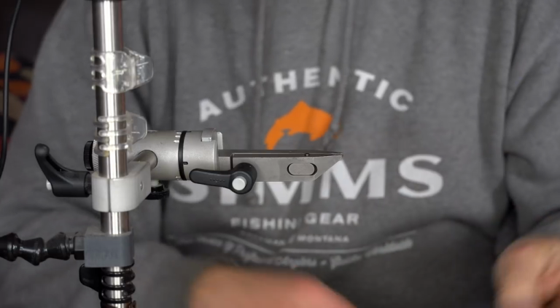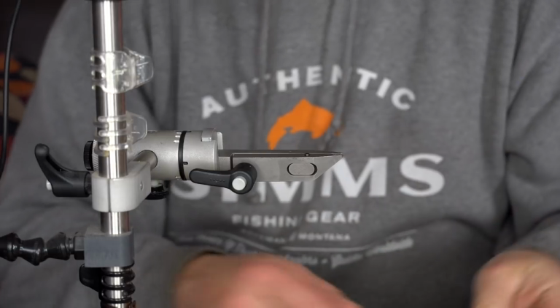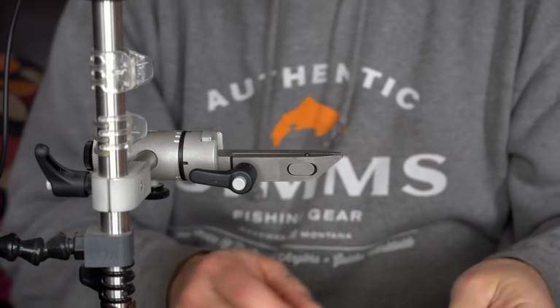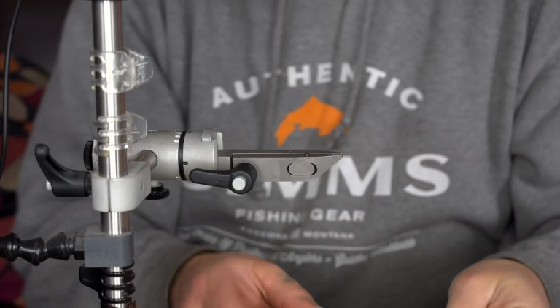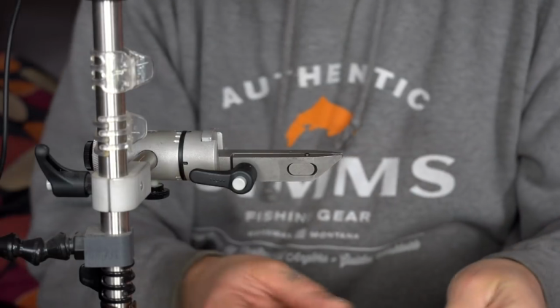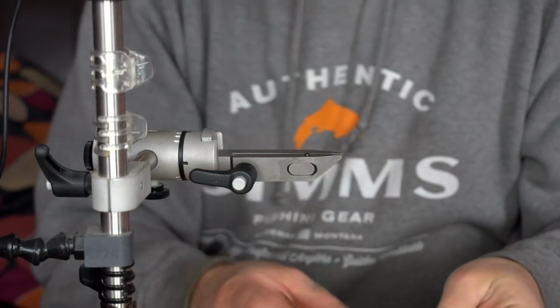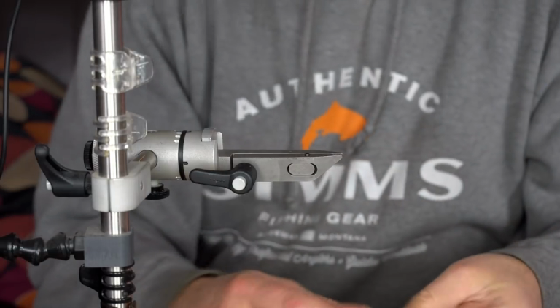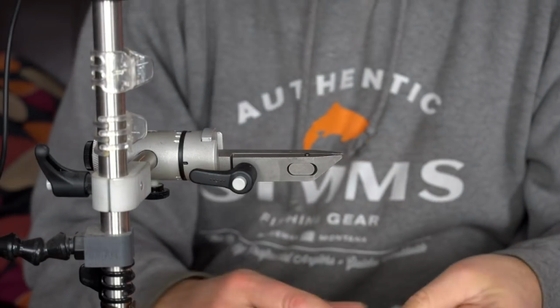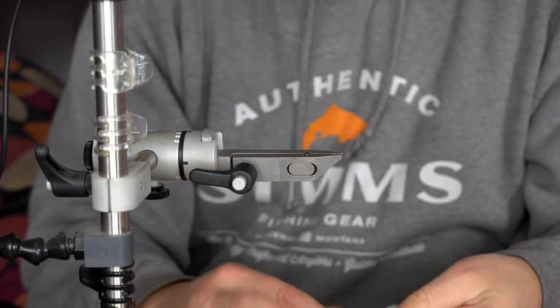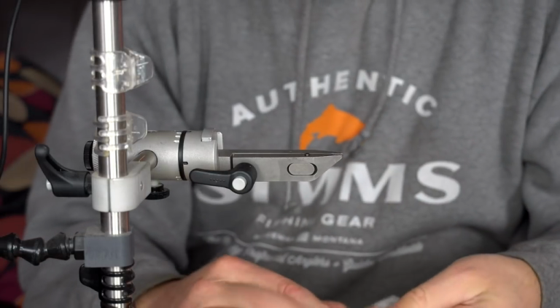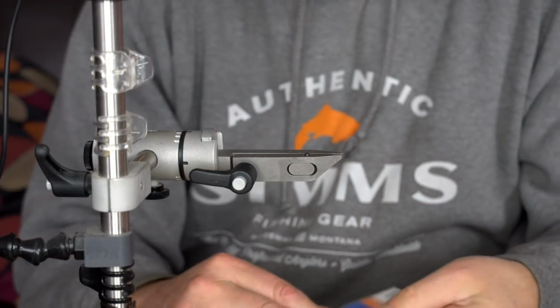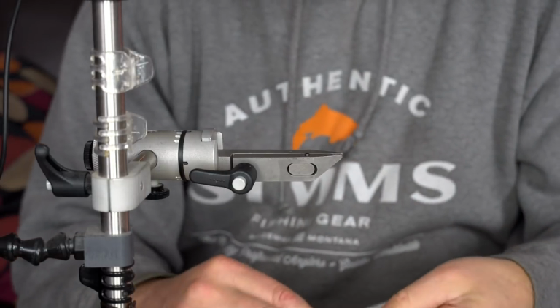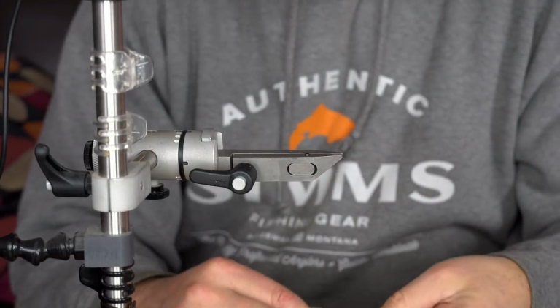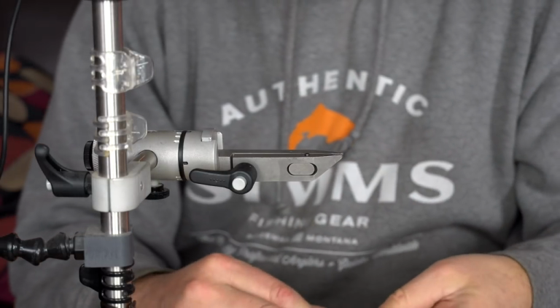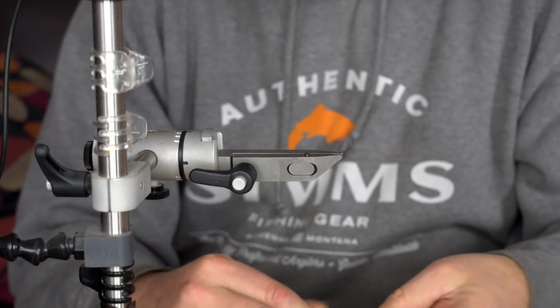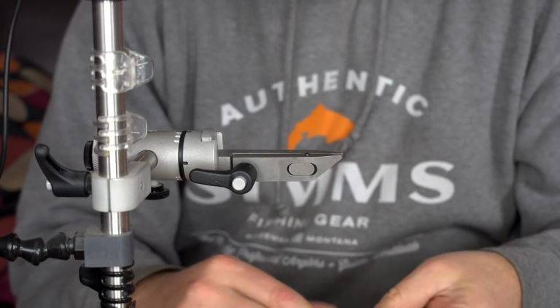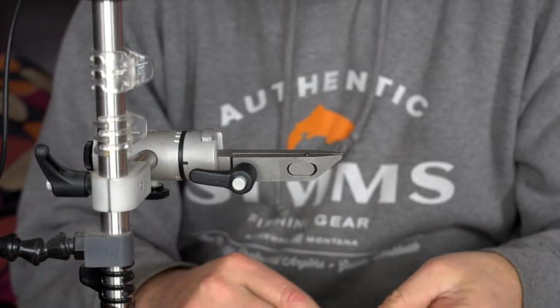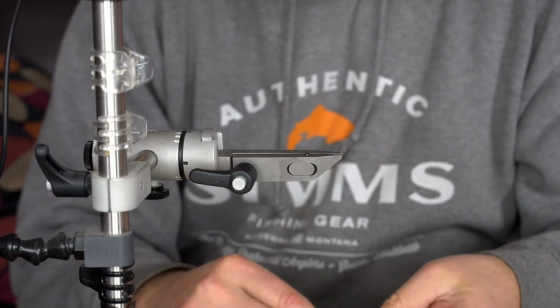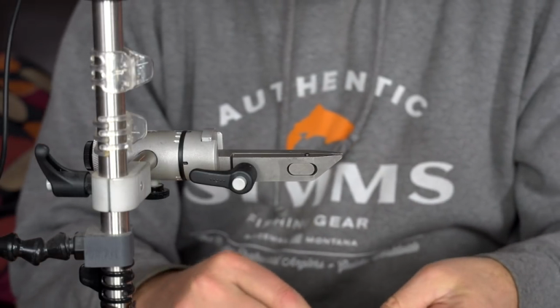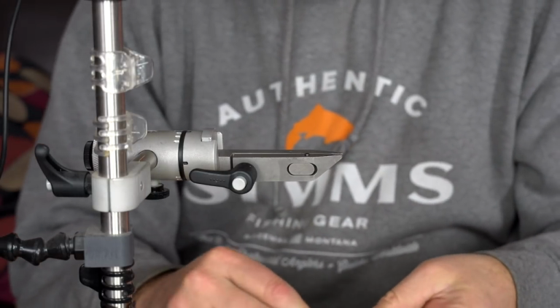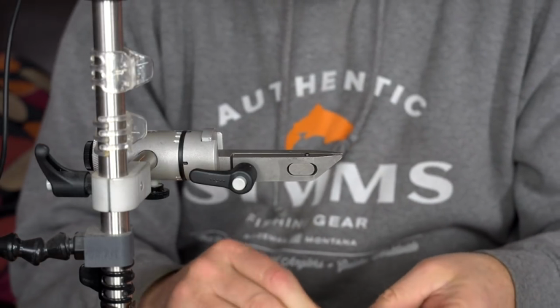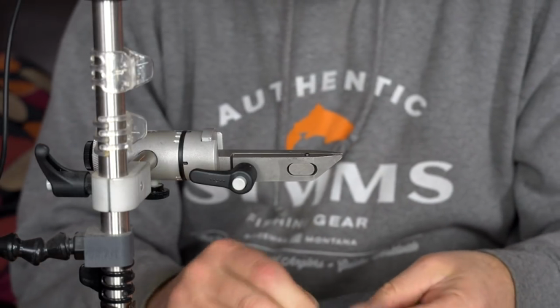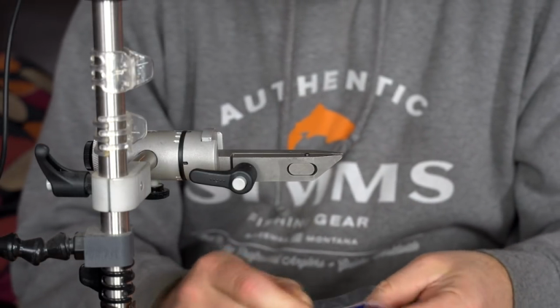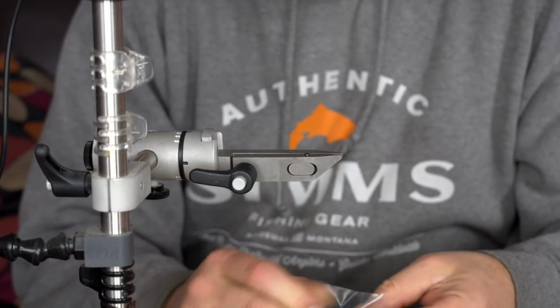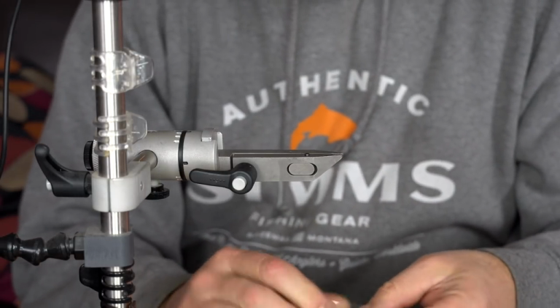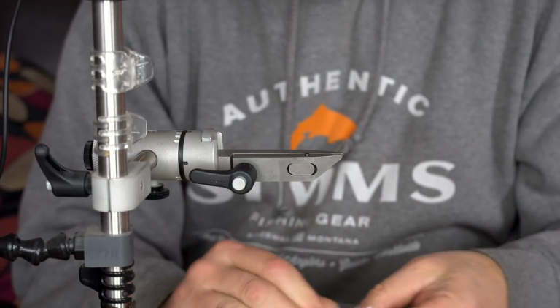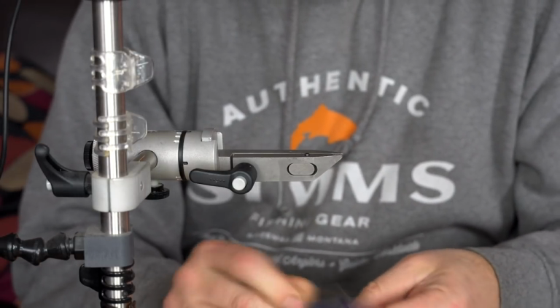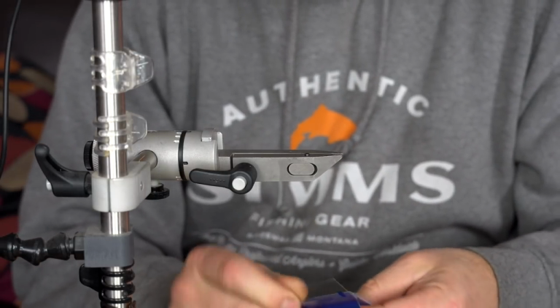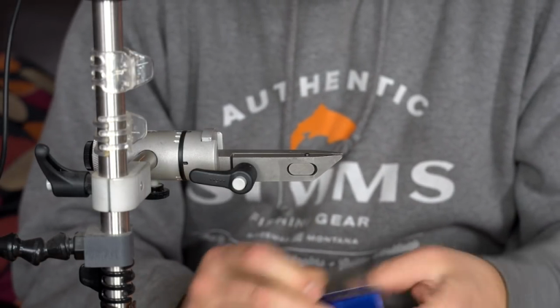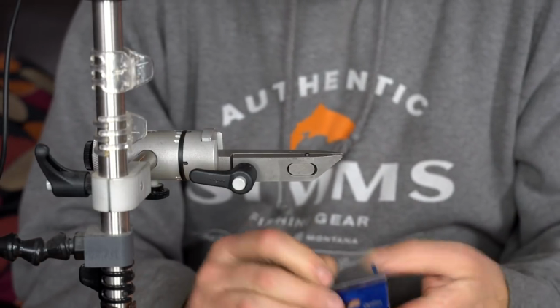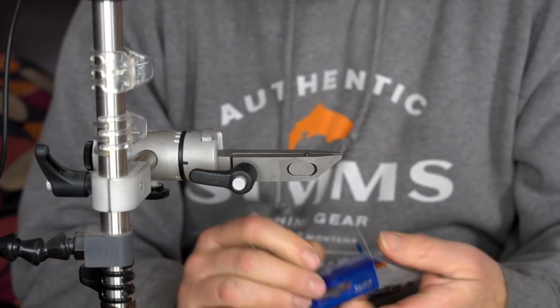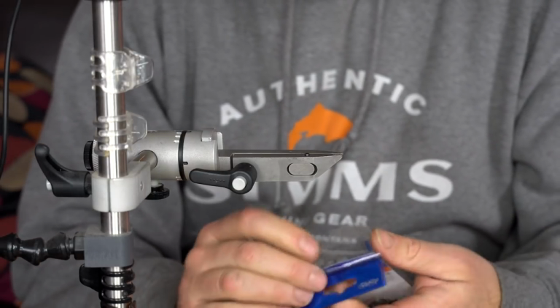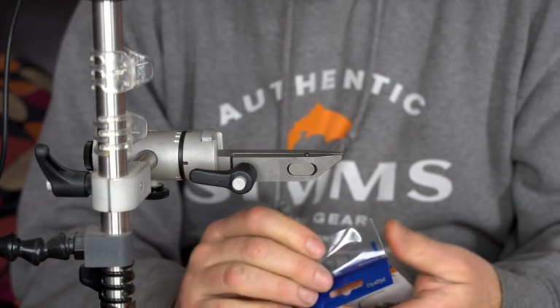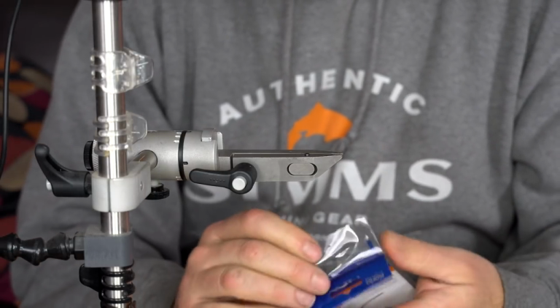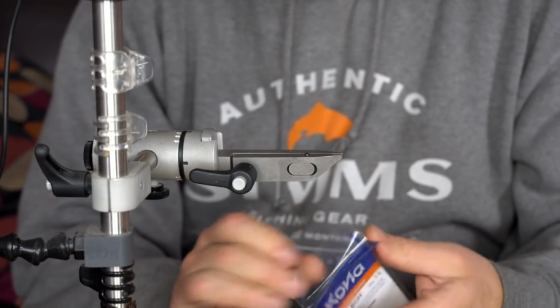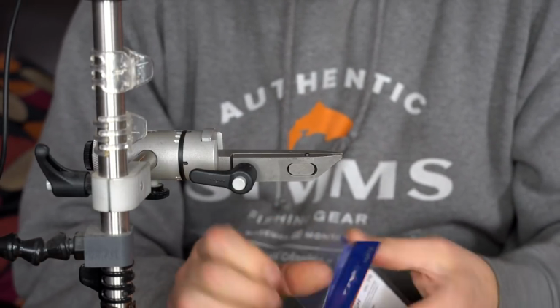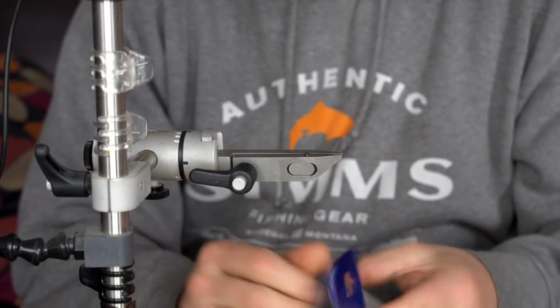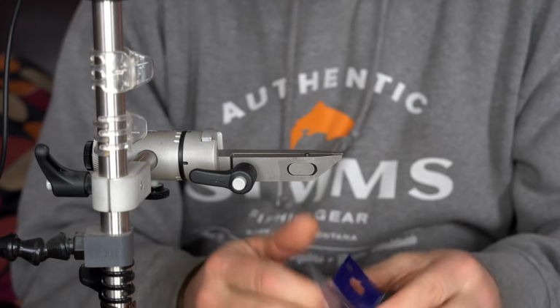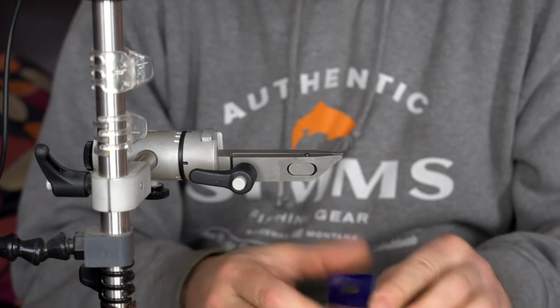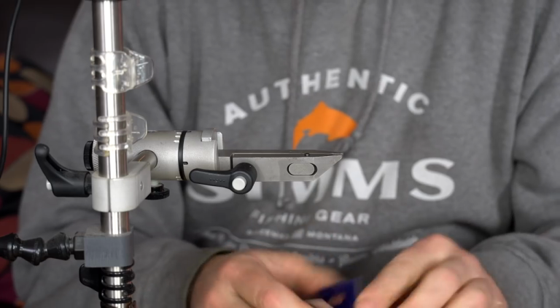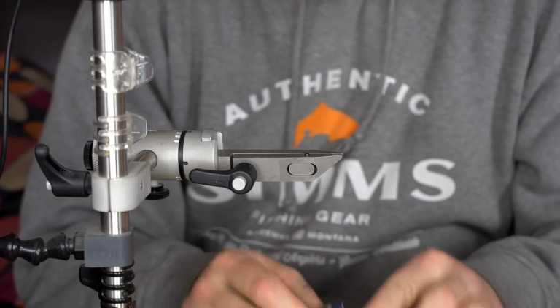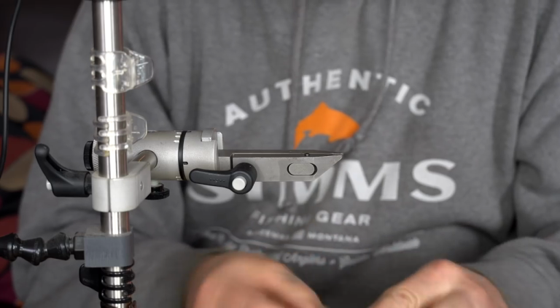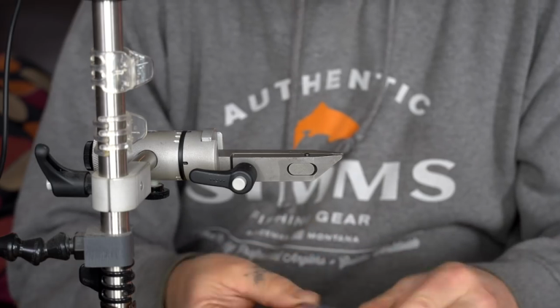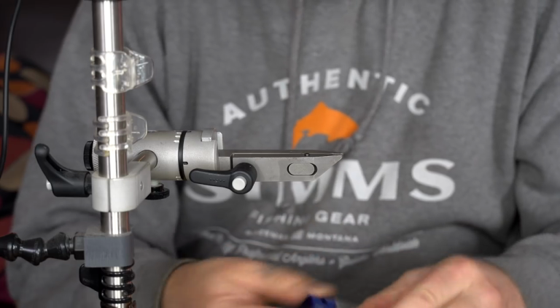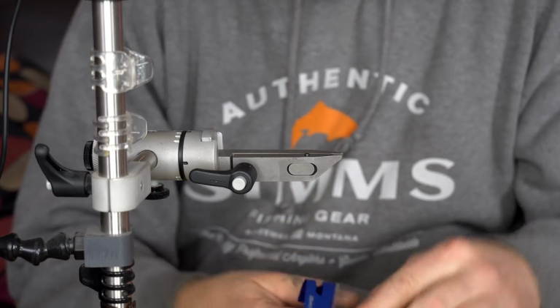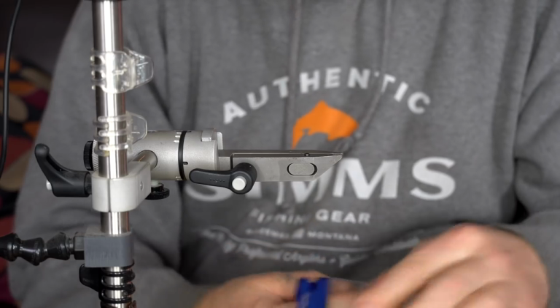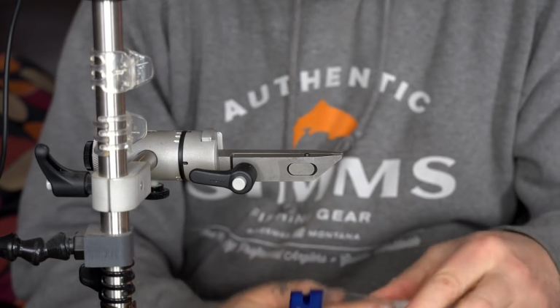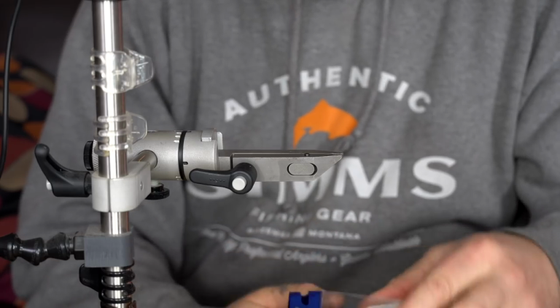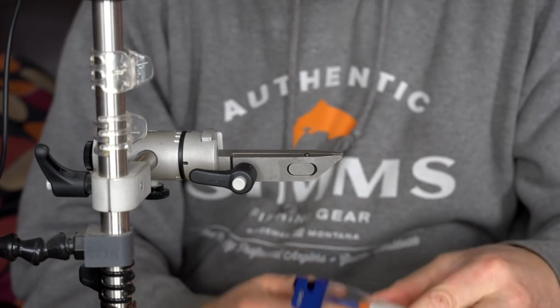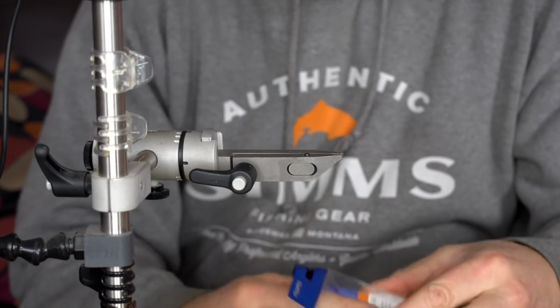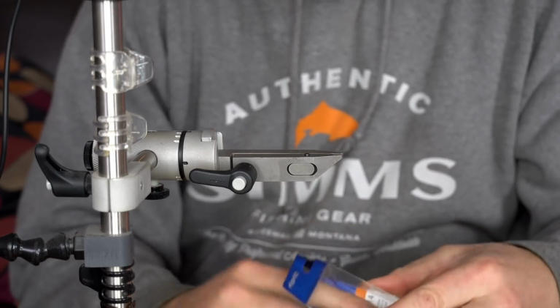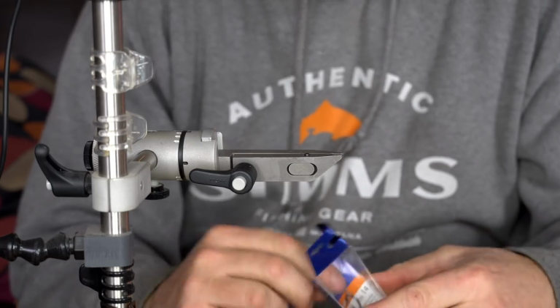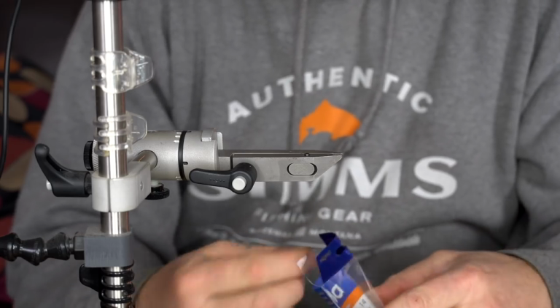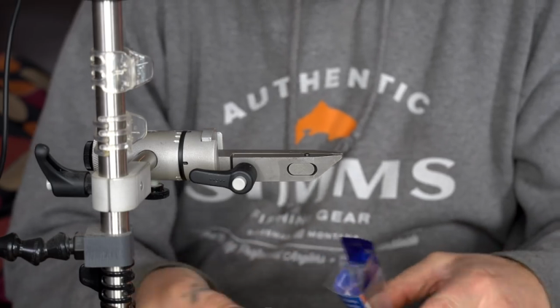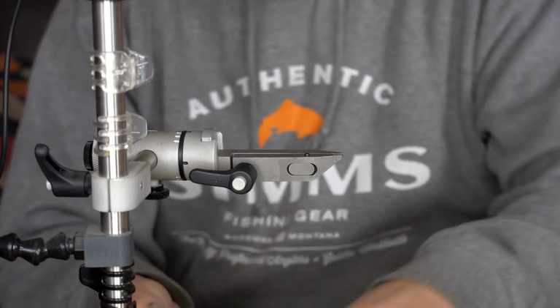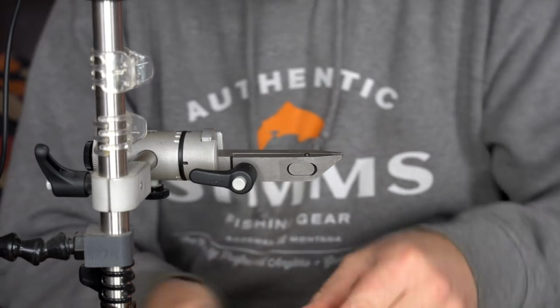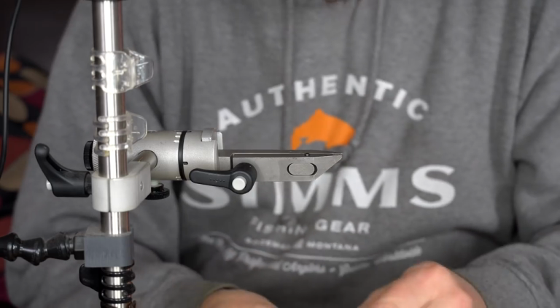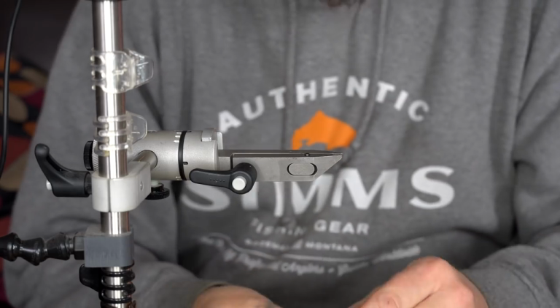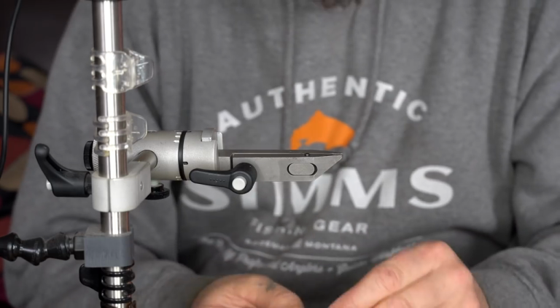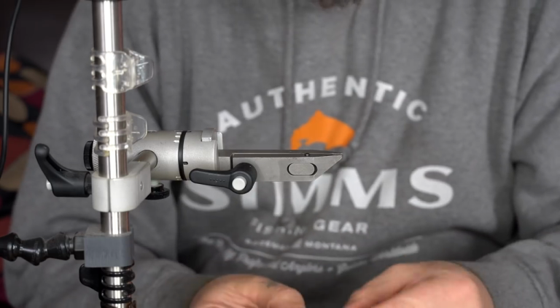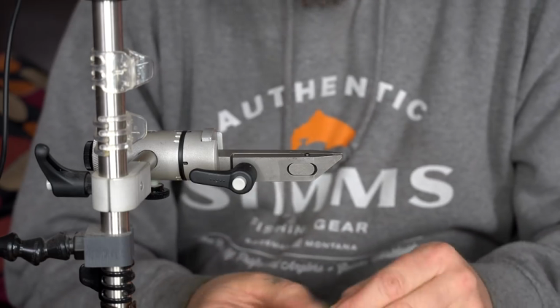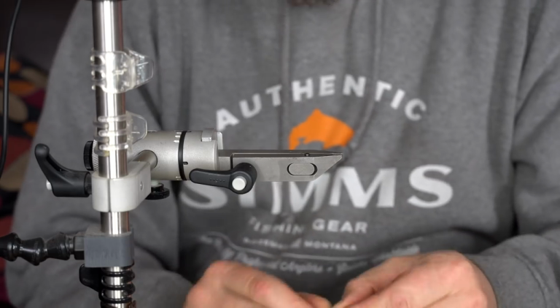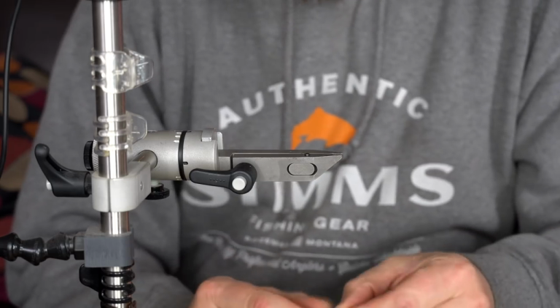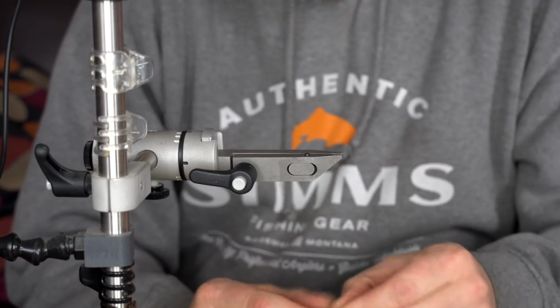For this we're going to tie it with two hooks — a little trailer hook. Usually I like a size 4 to a size 2.